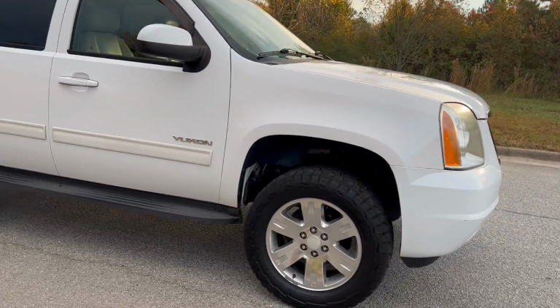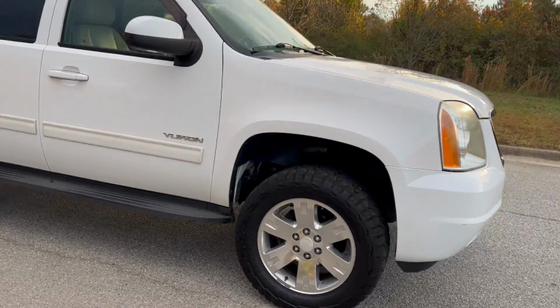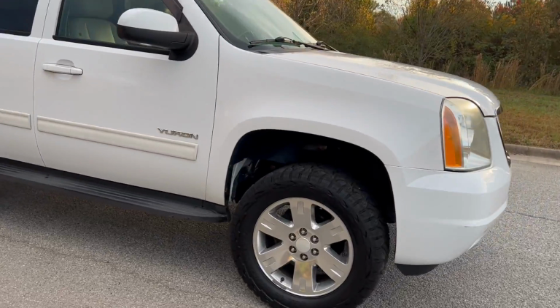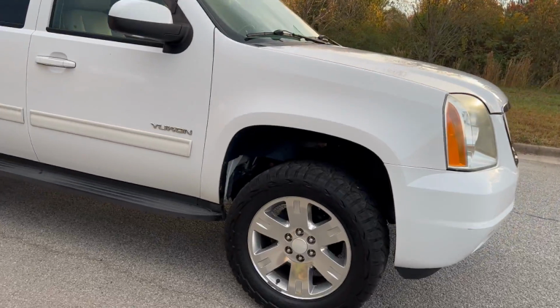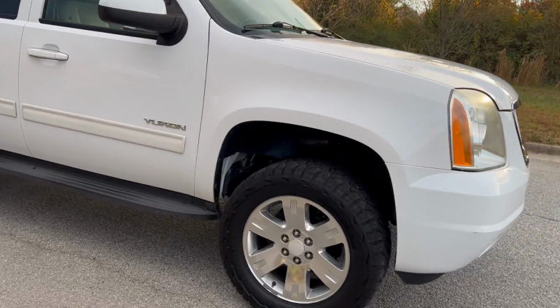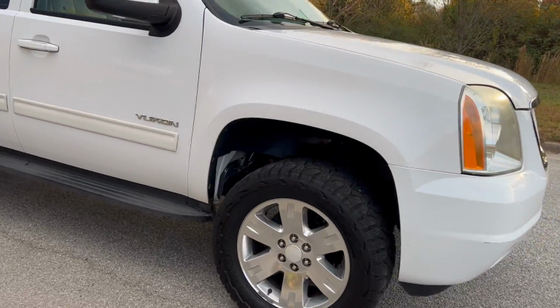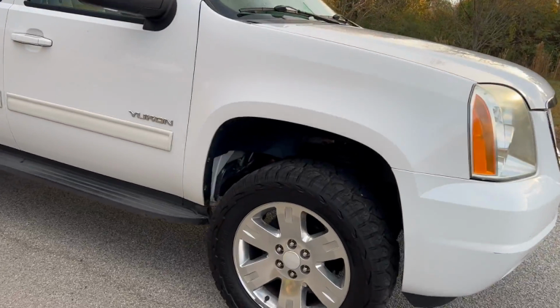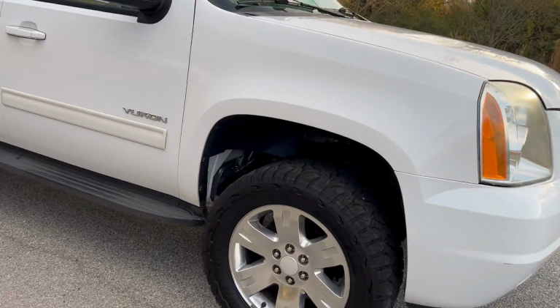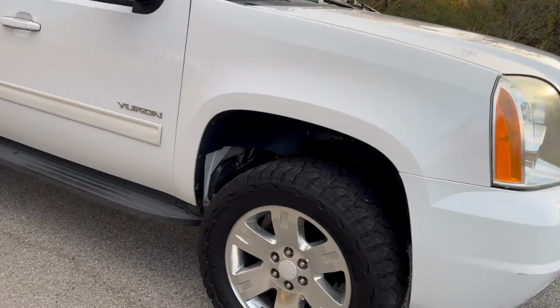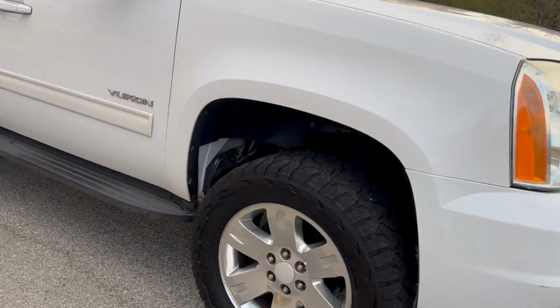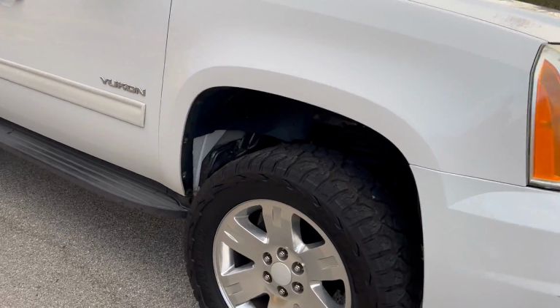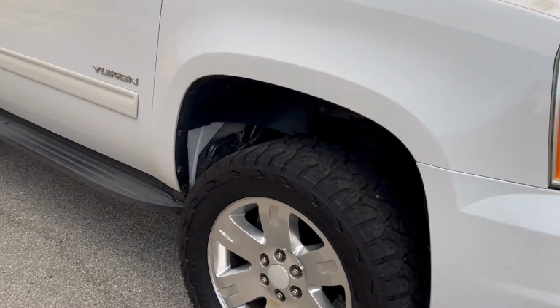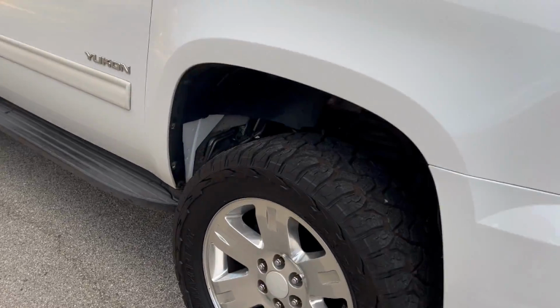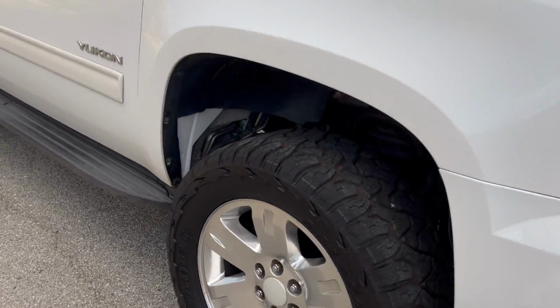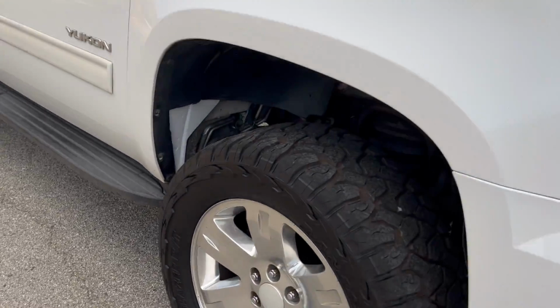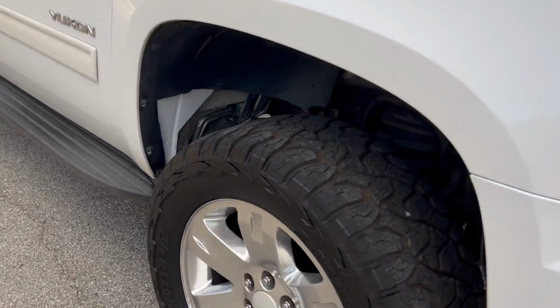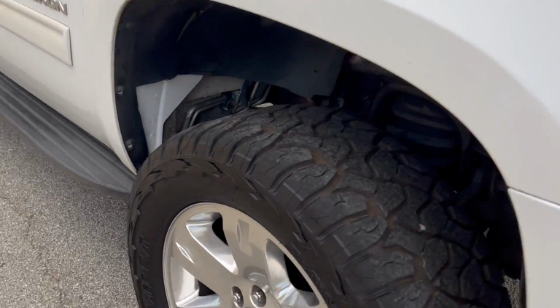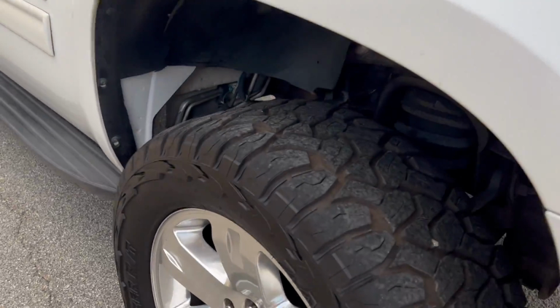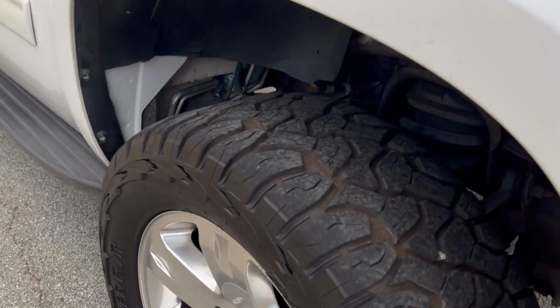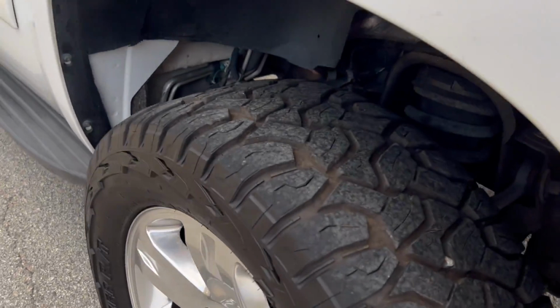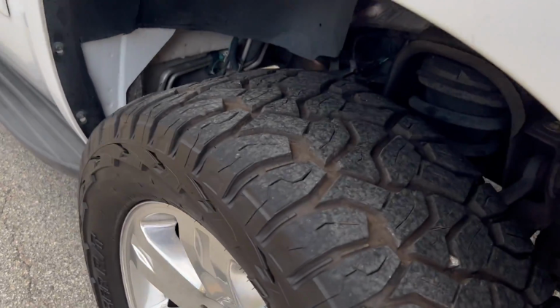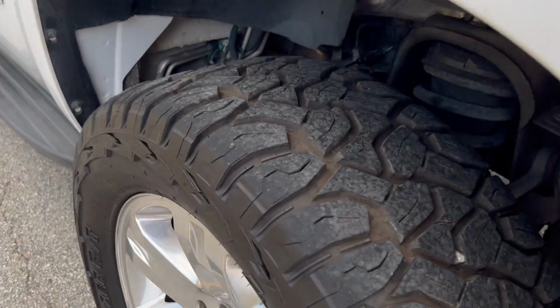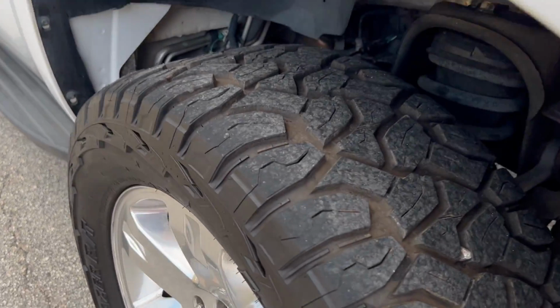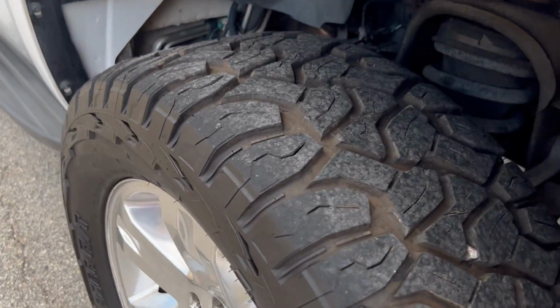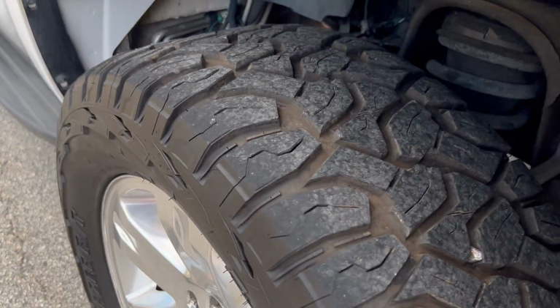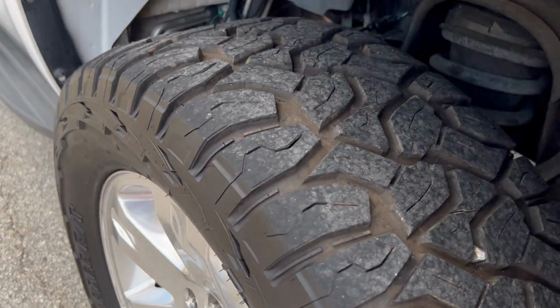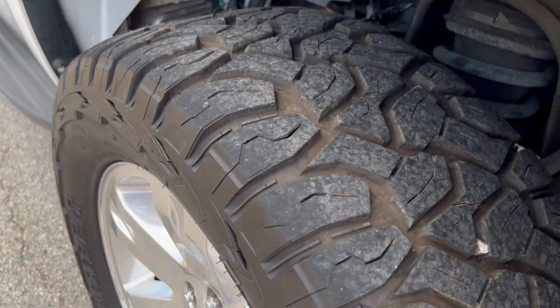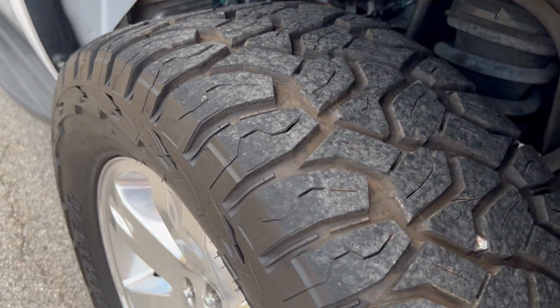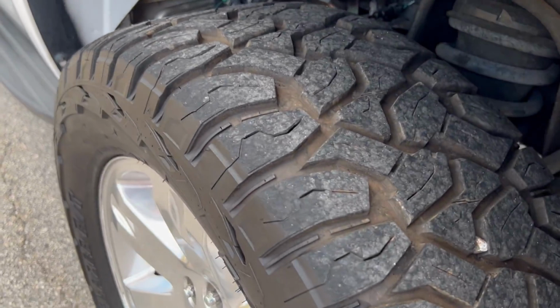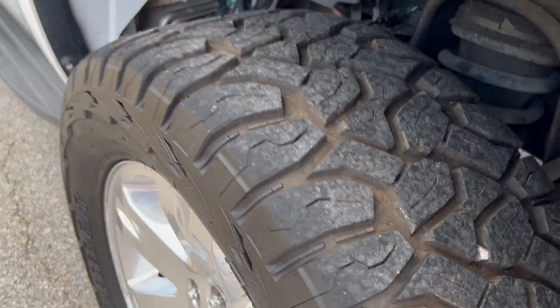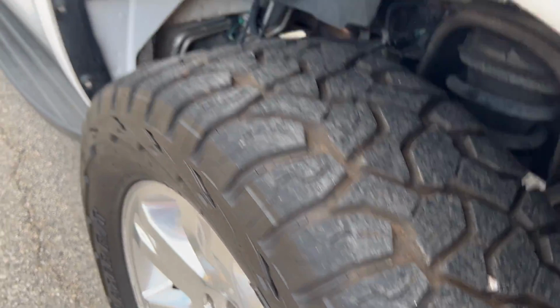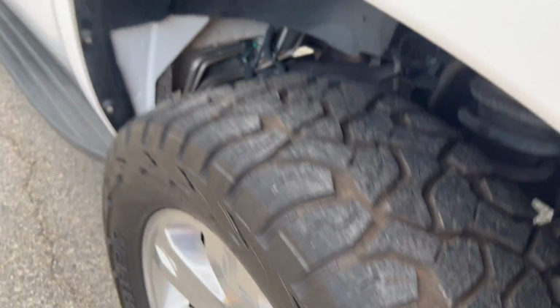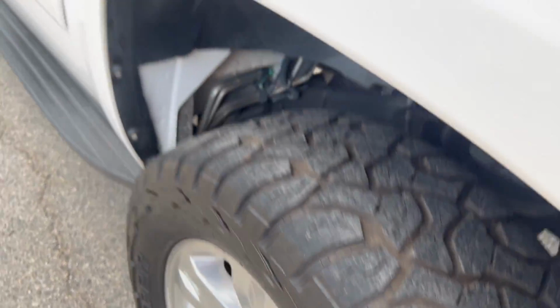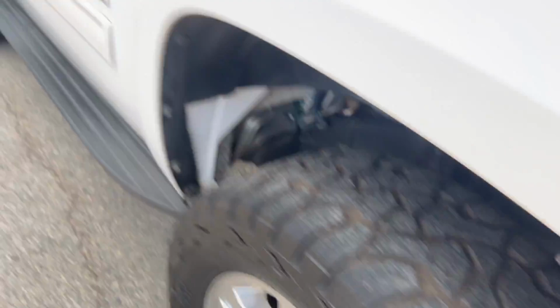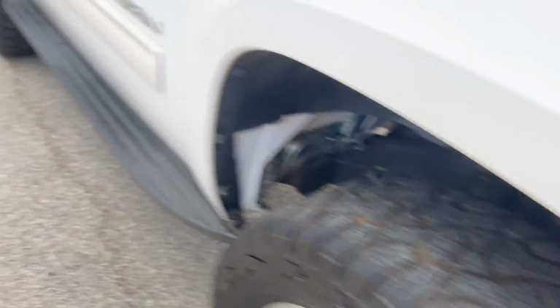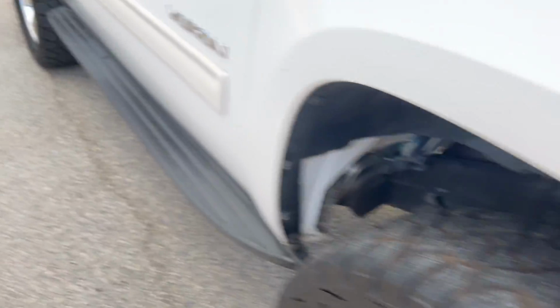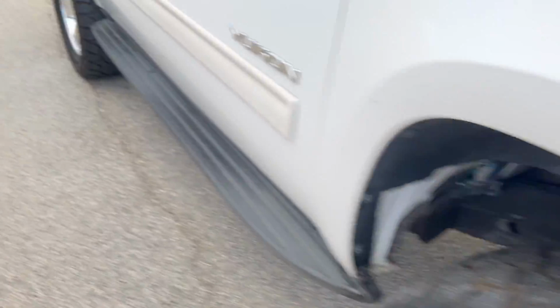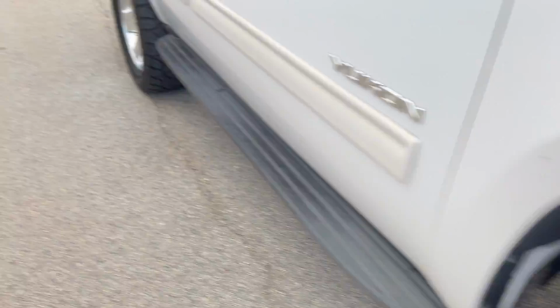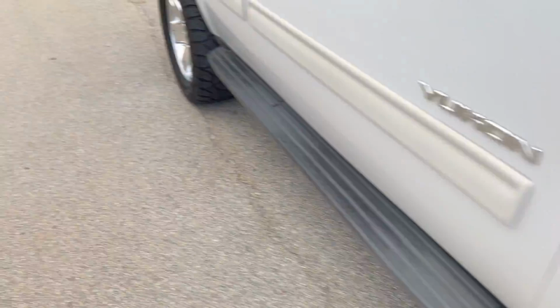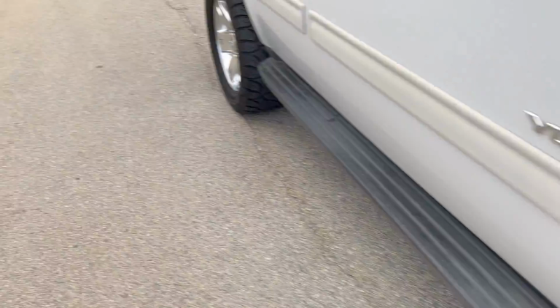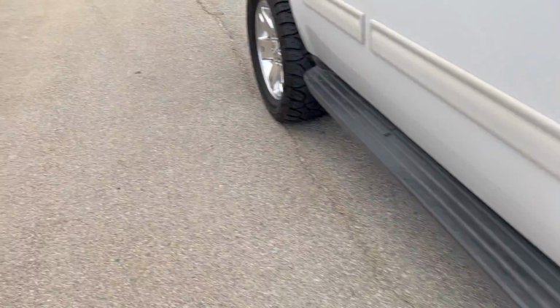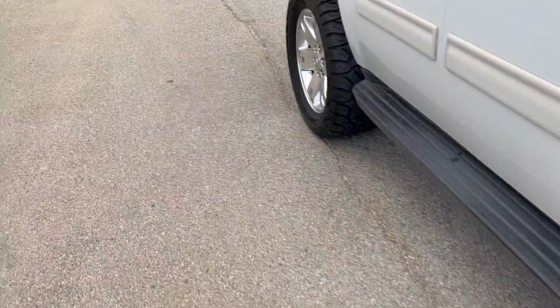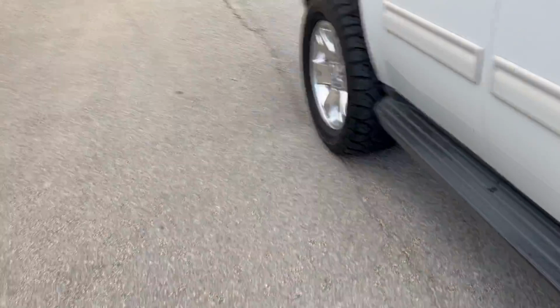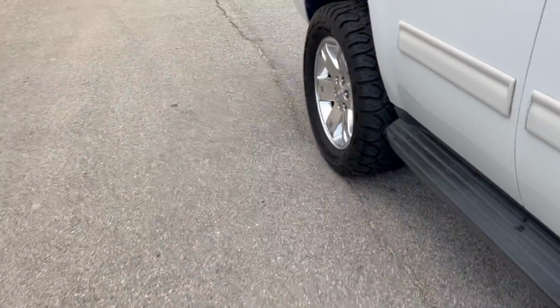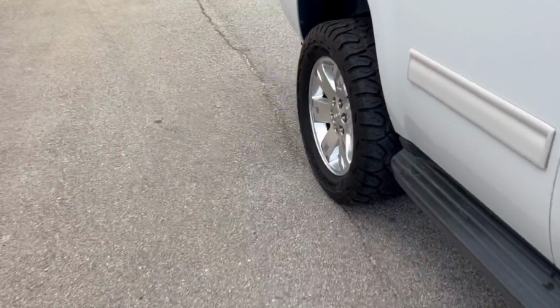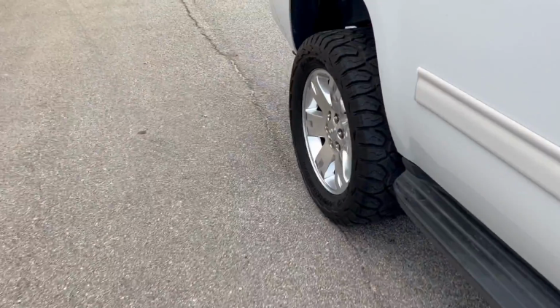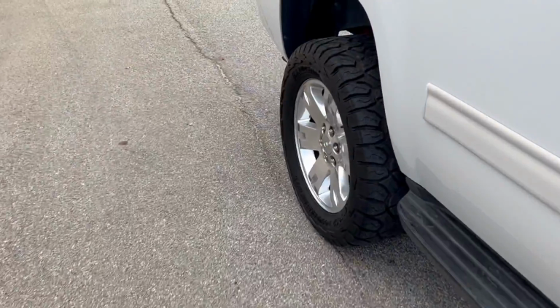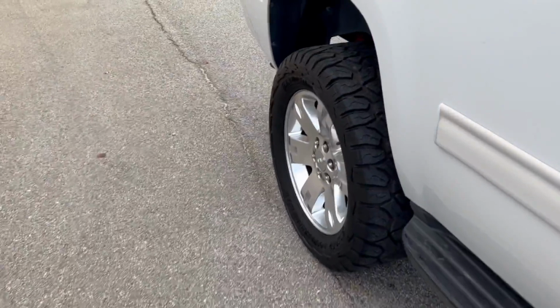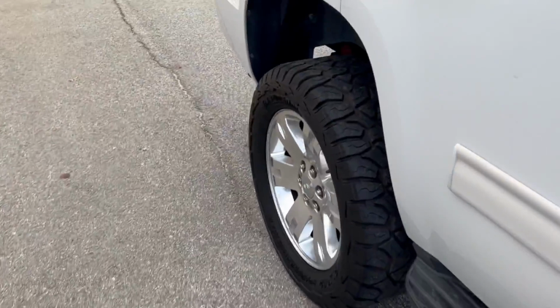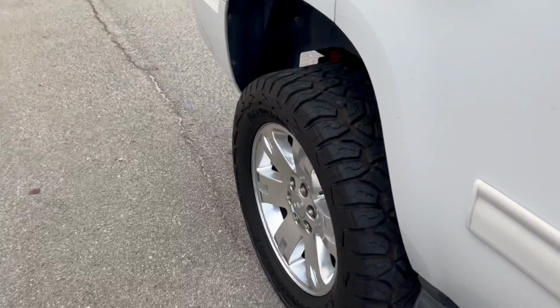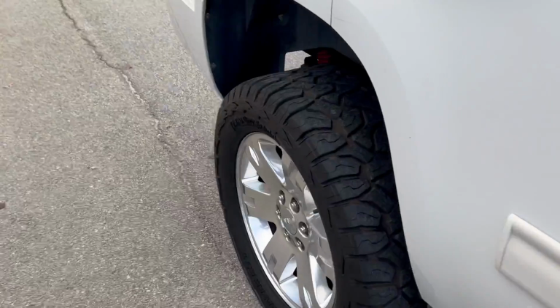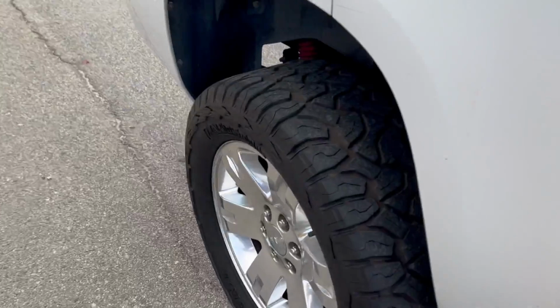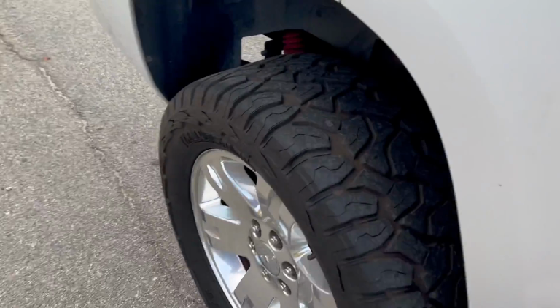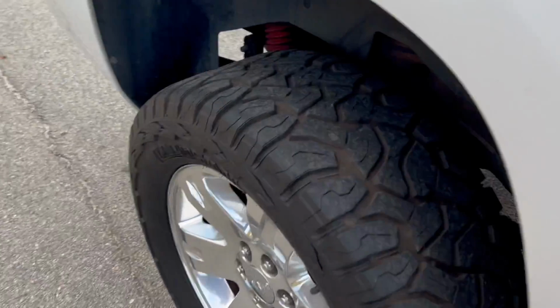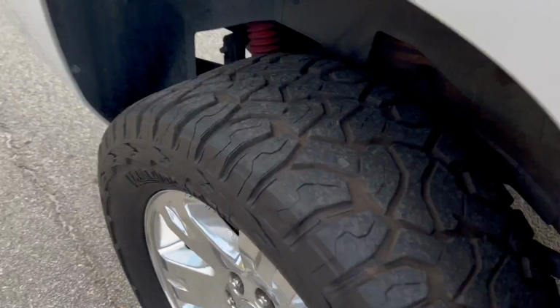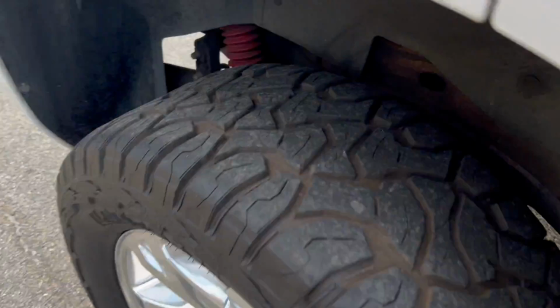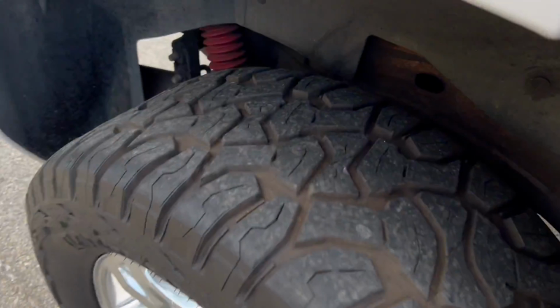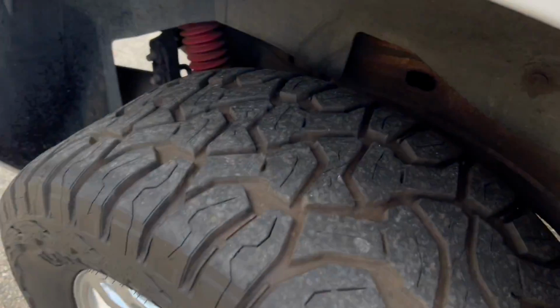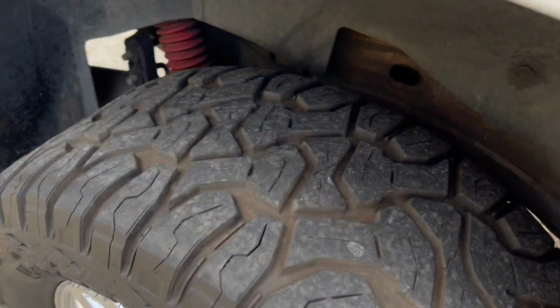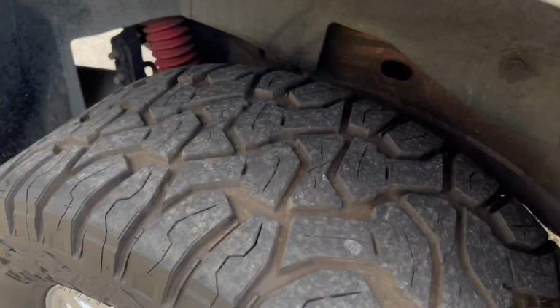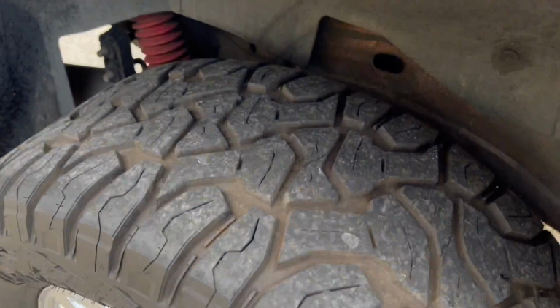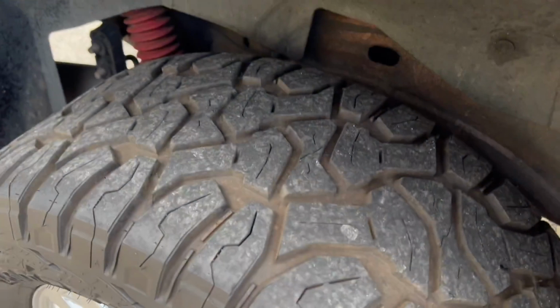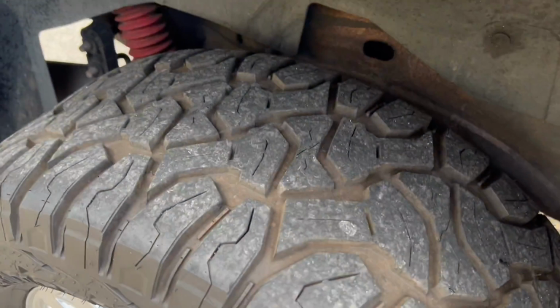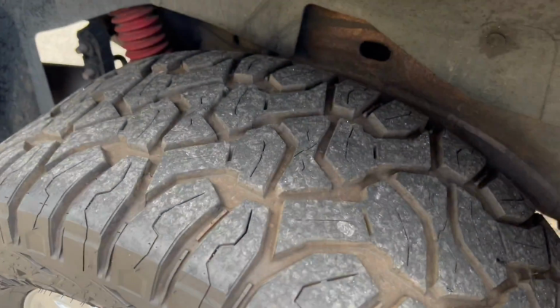Tires are in really good shape all the way around. I'm going to show you these on this side.